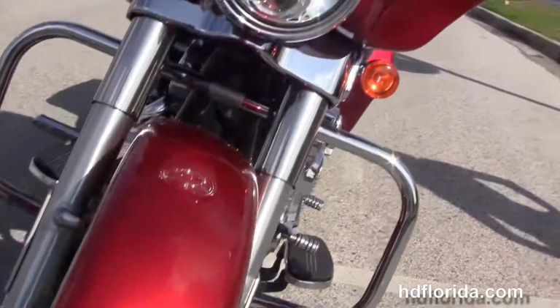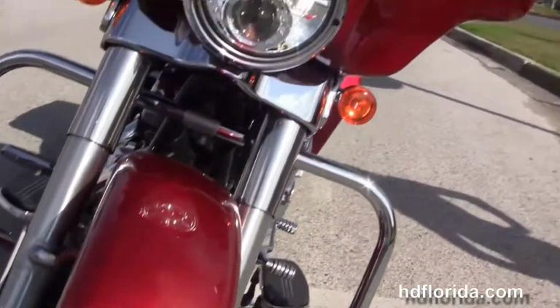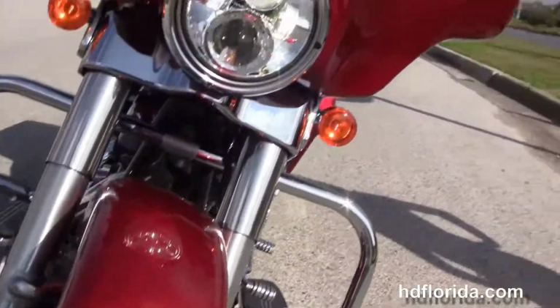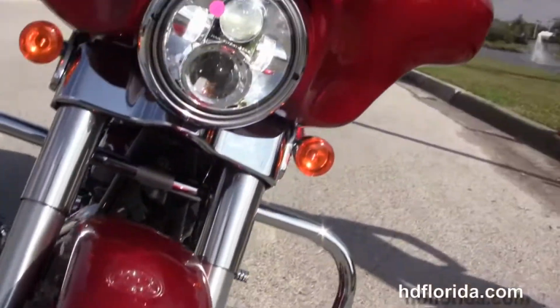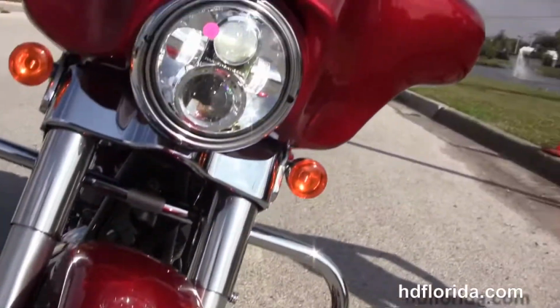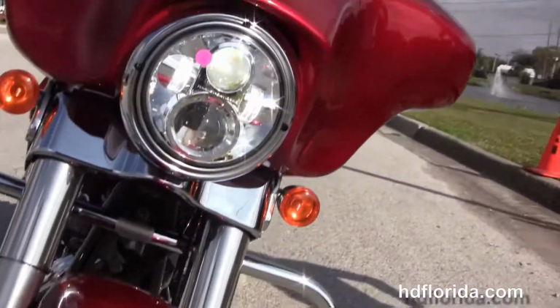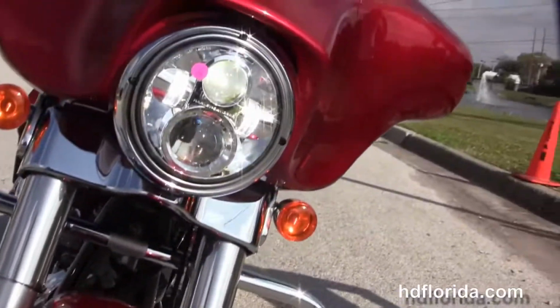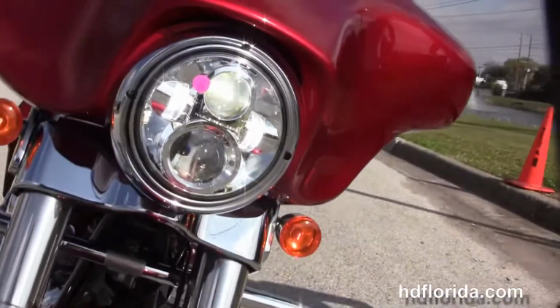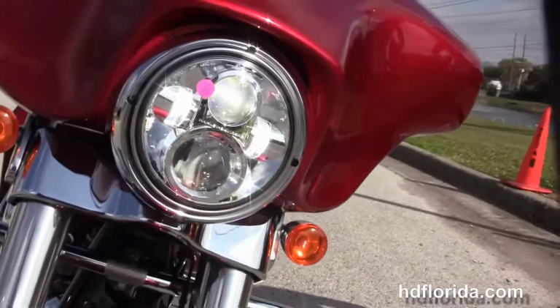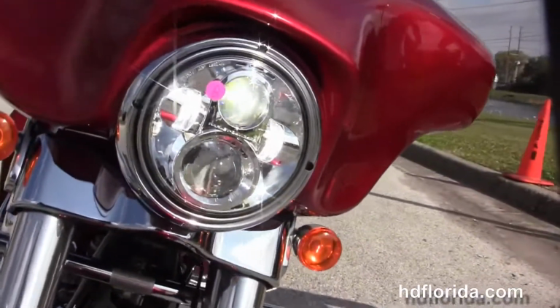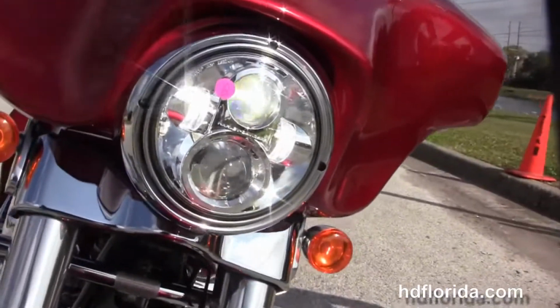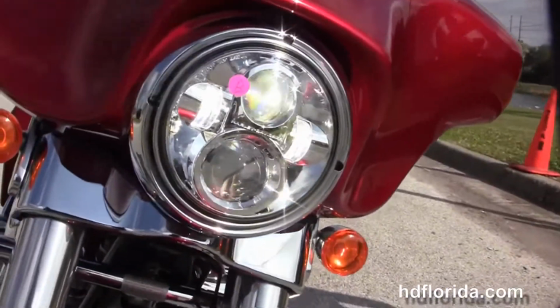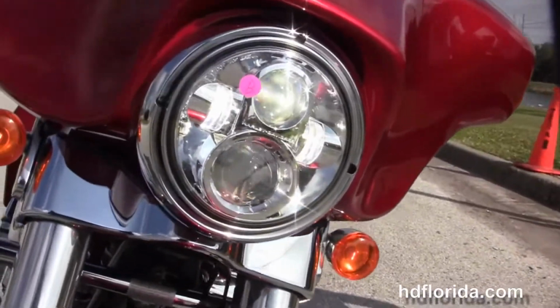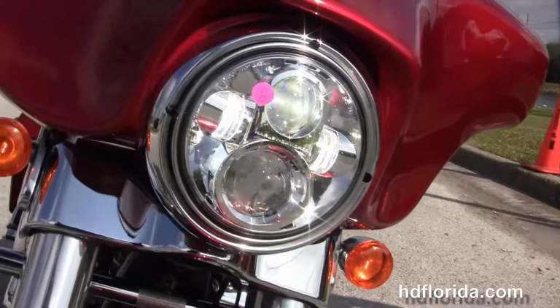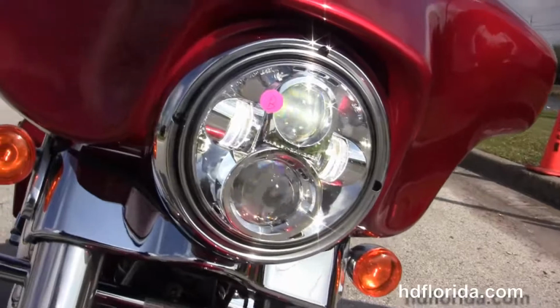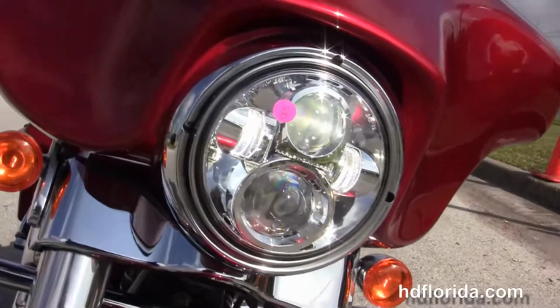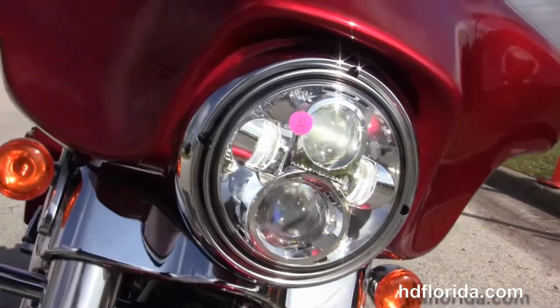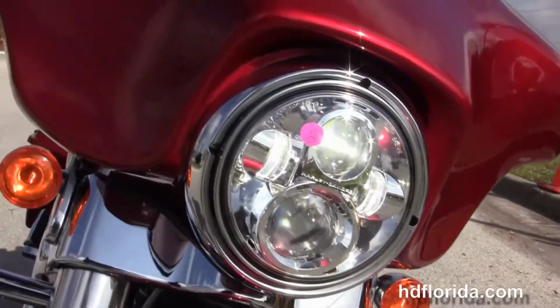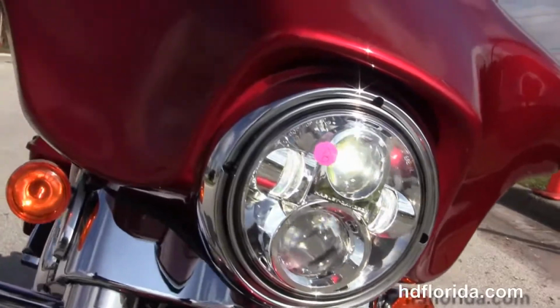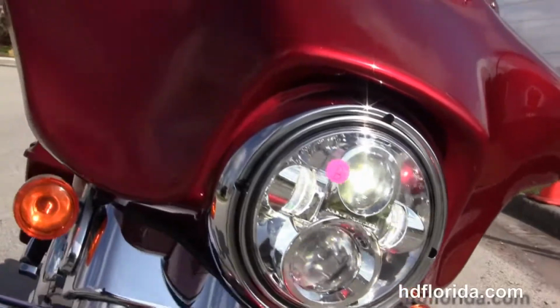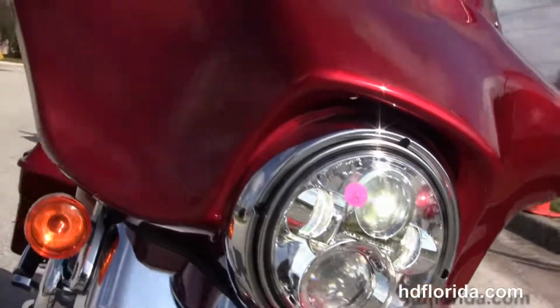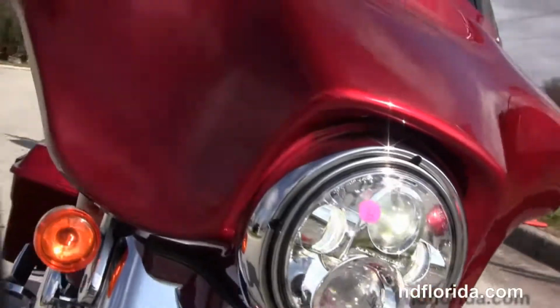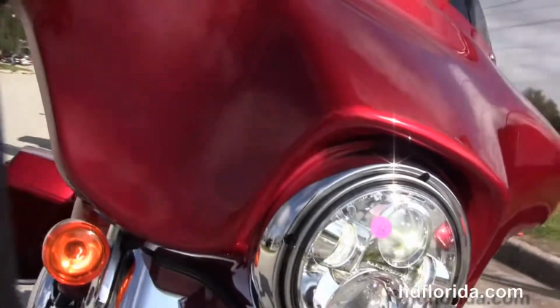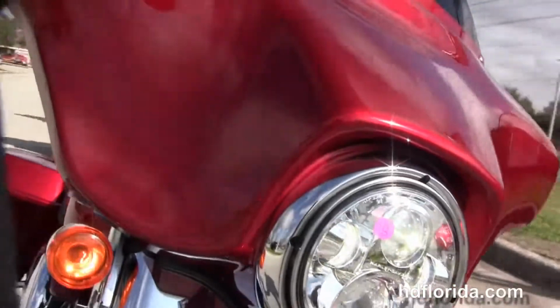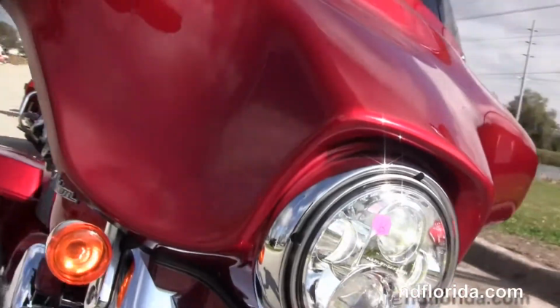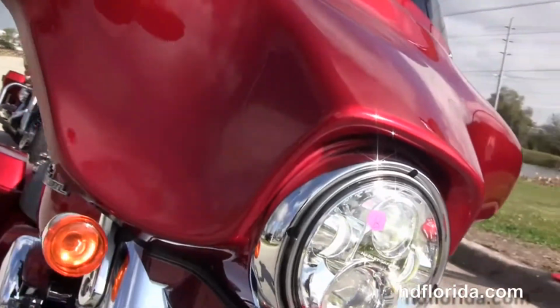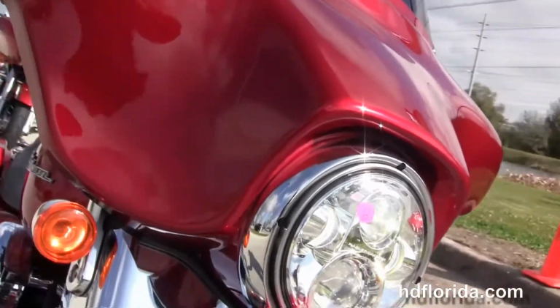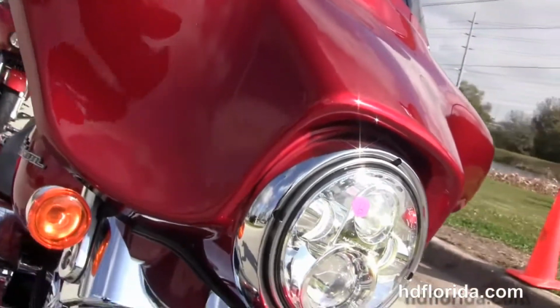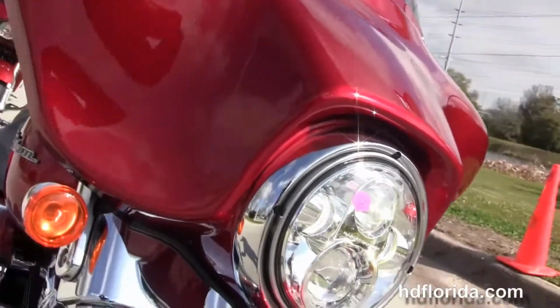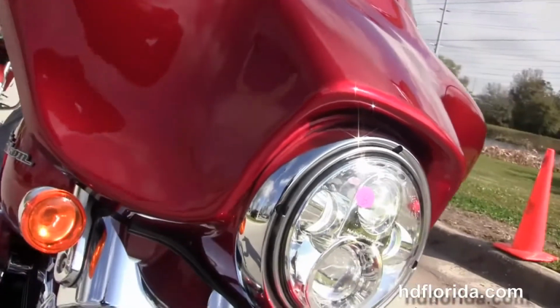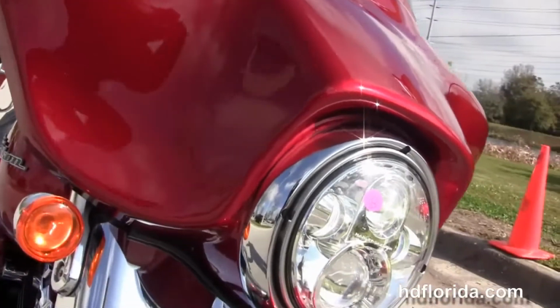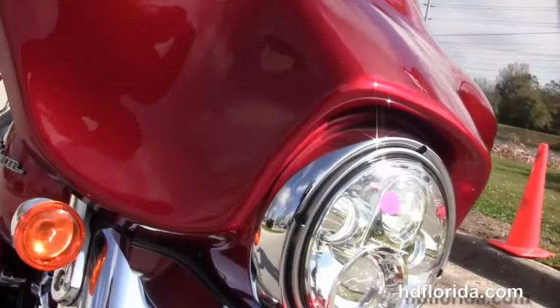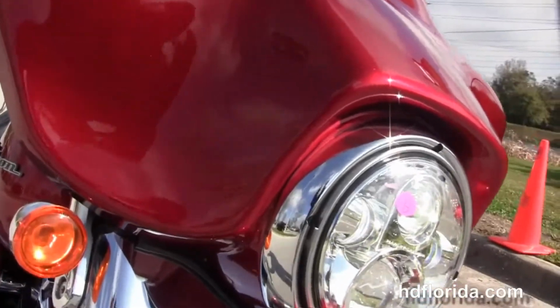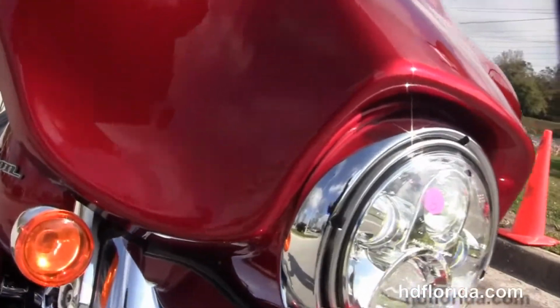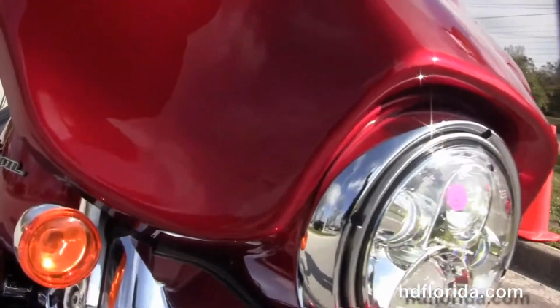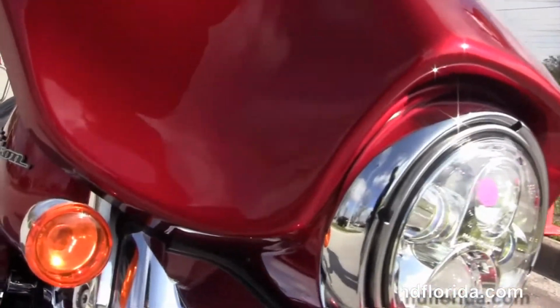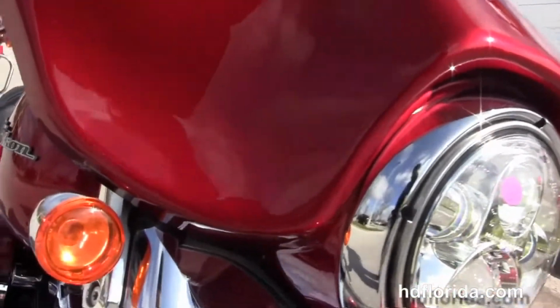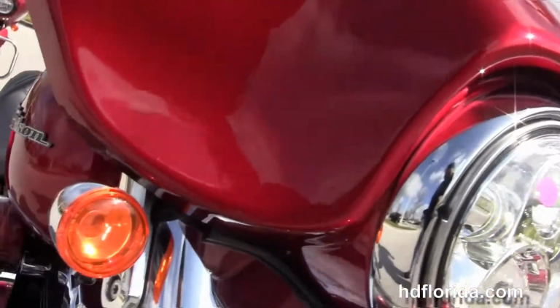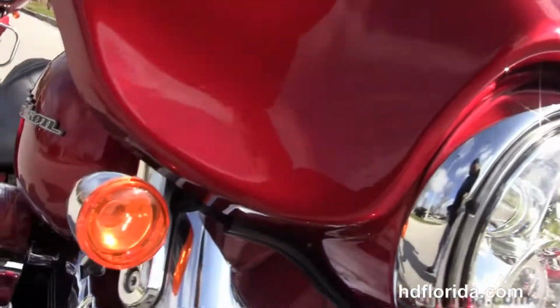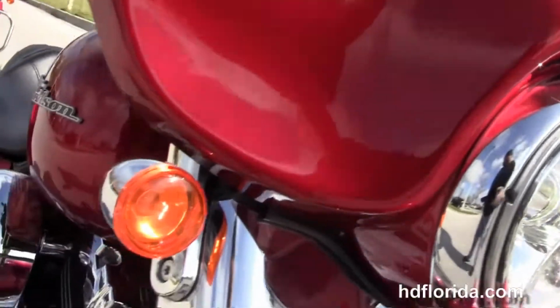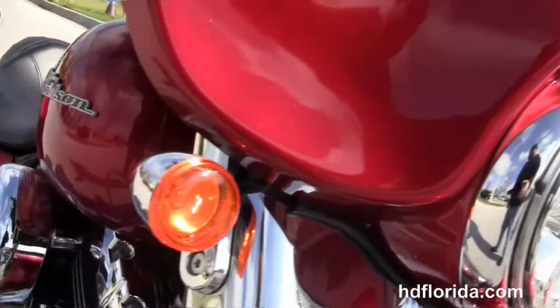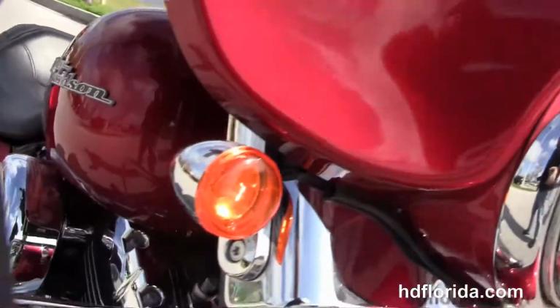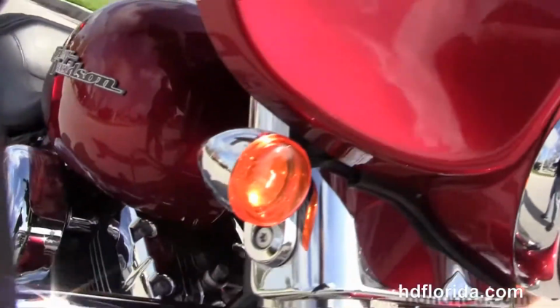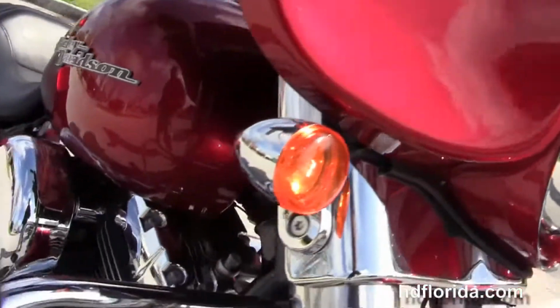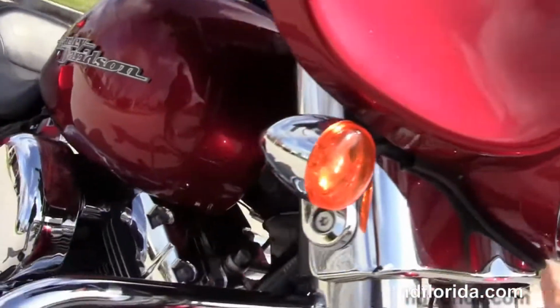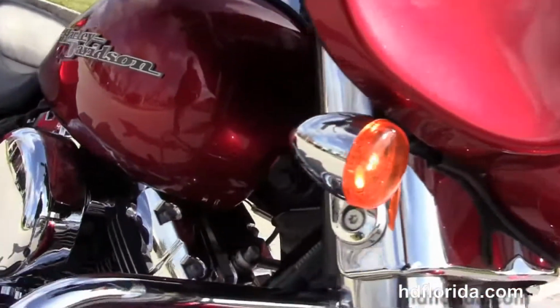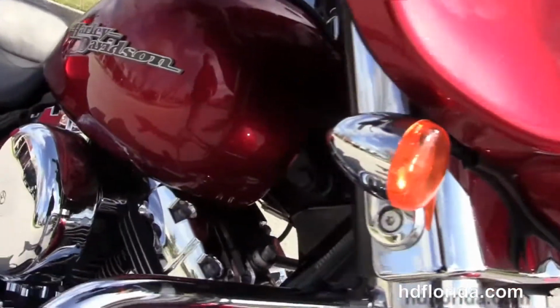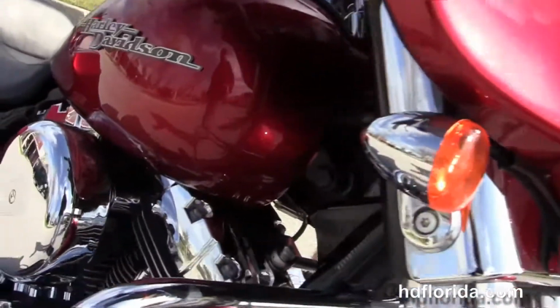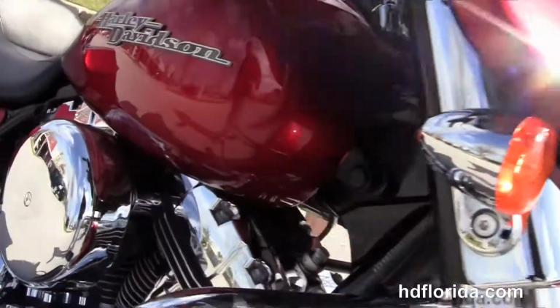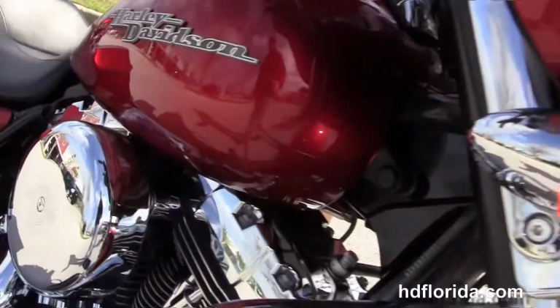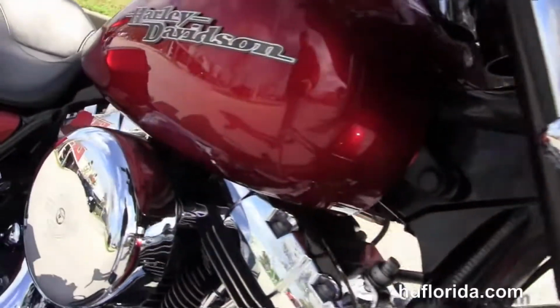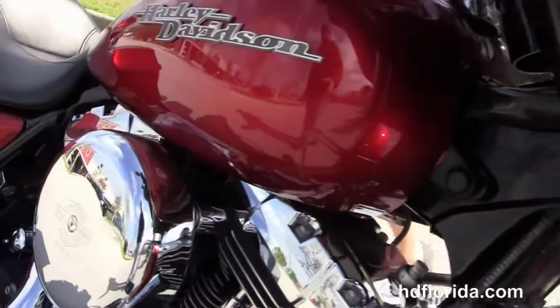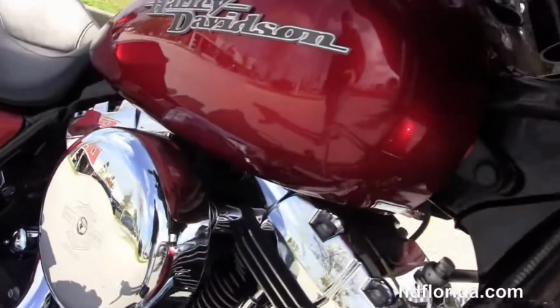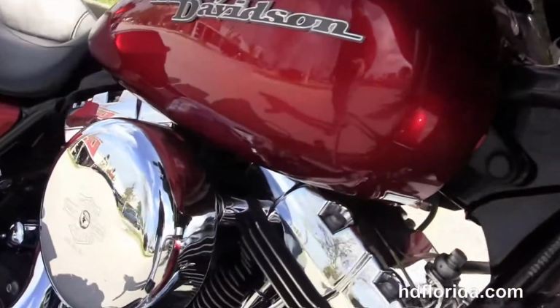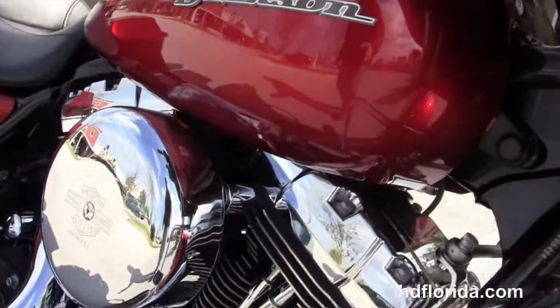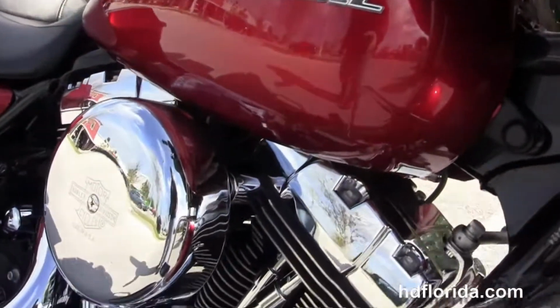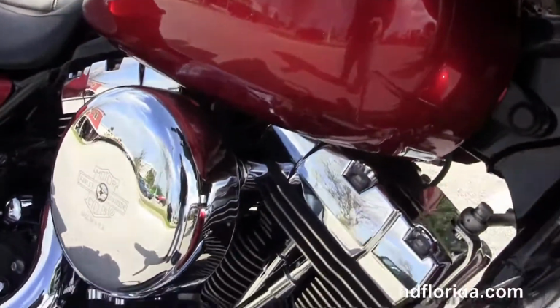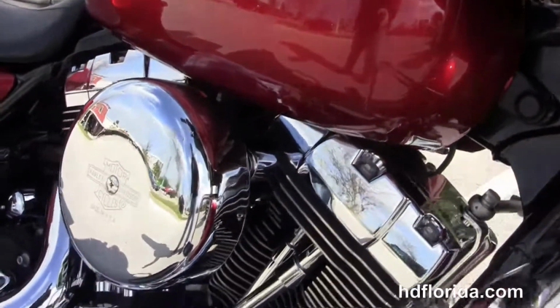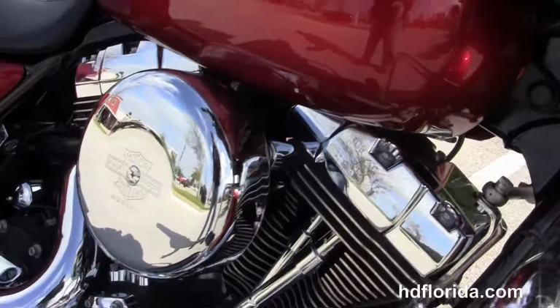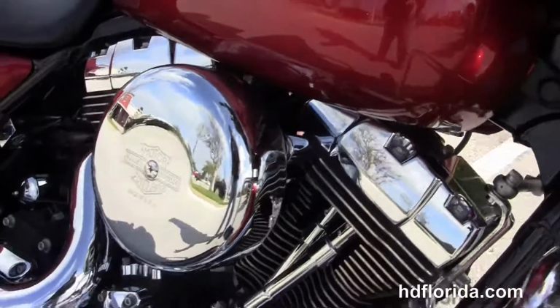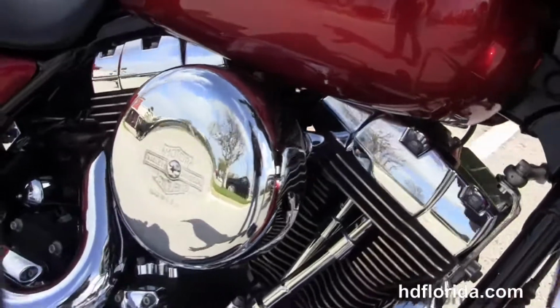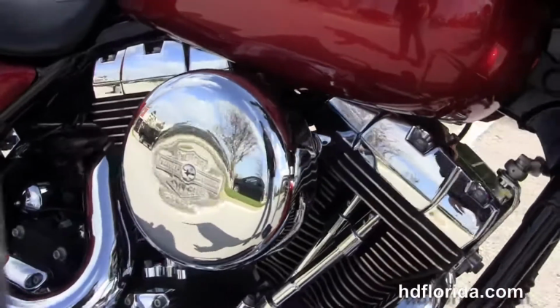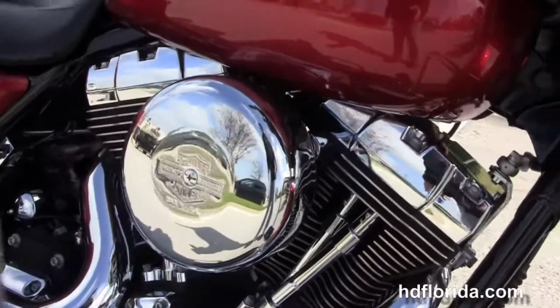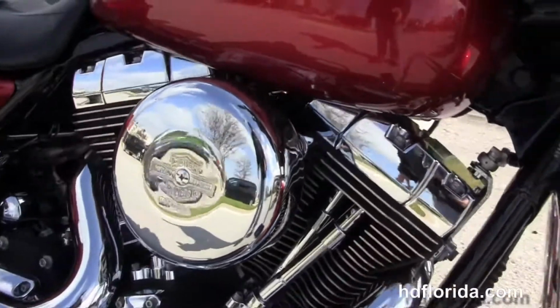This bike is an ember red sun glow, in stock and ready for immediate delivery. Options and accessories retail at $3,500.